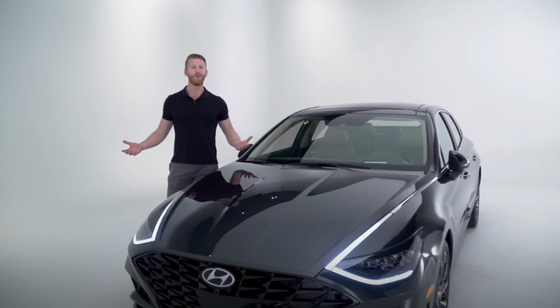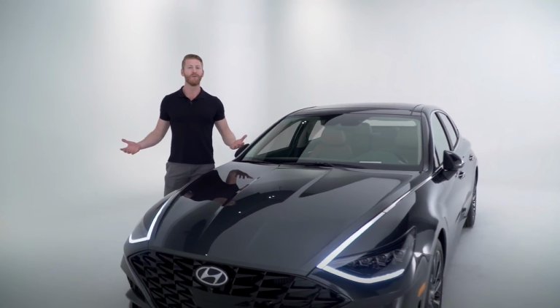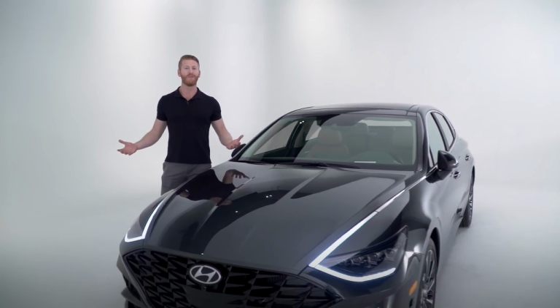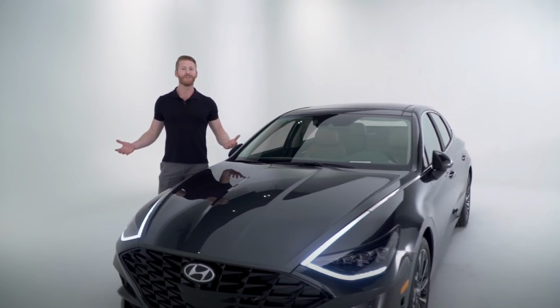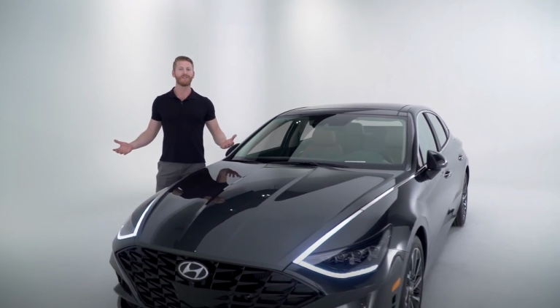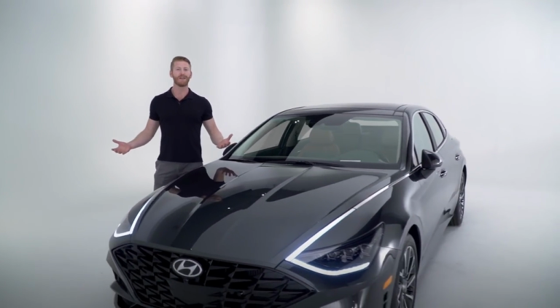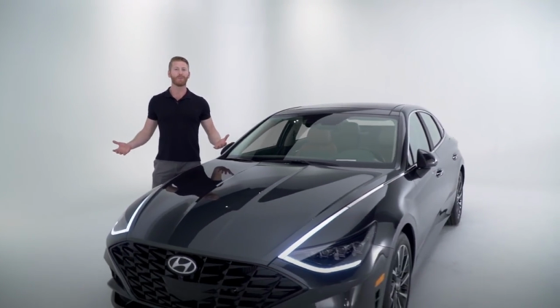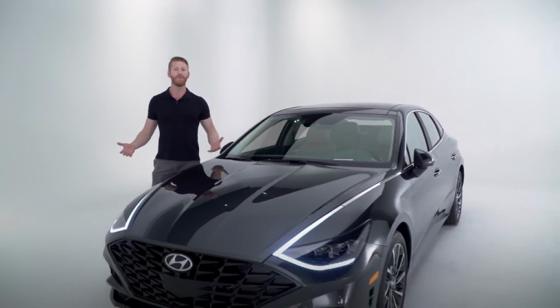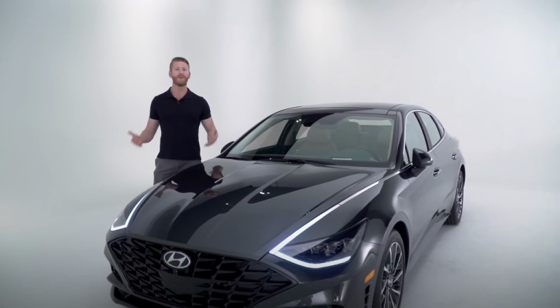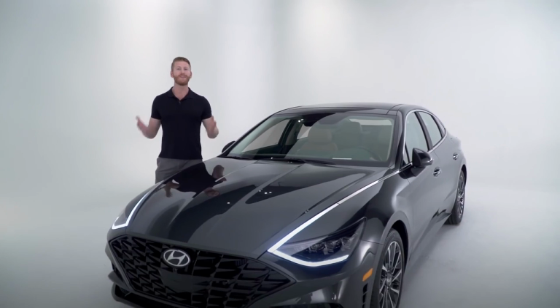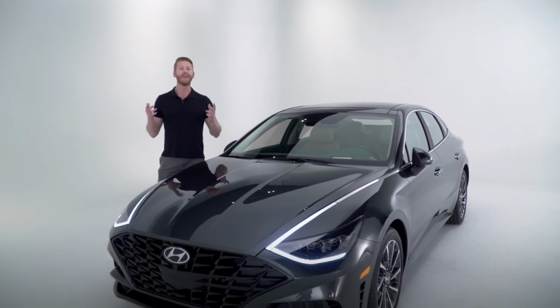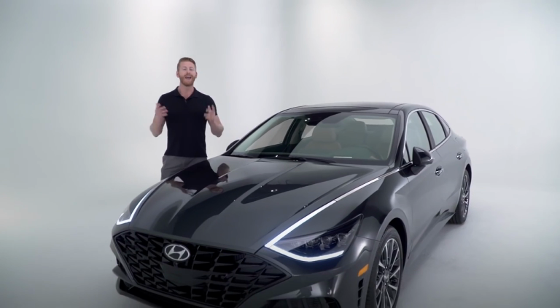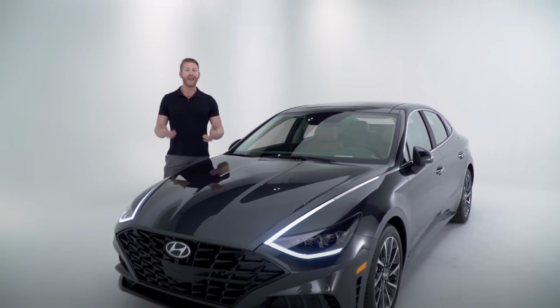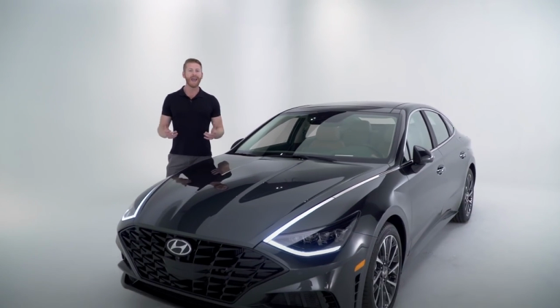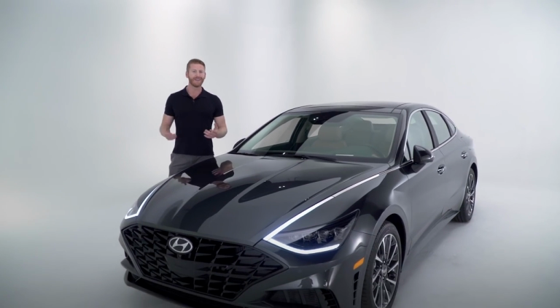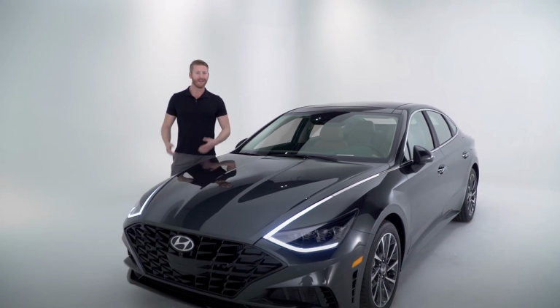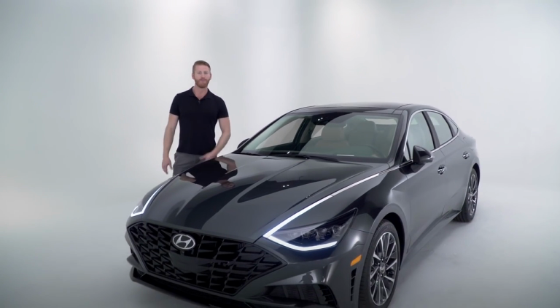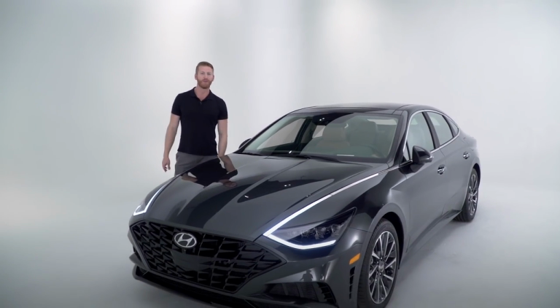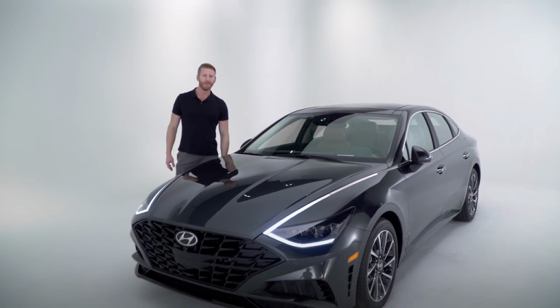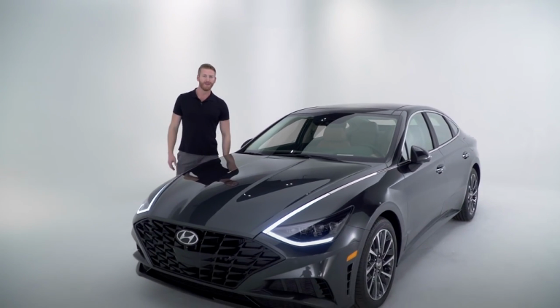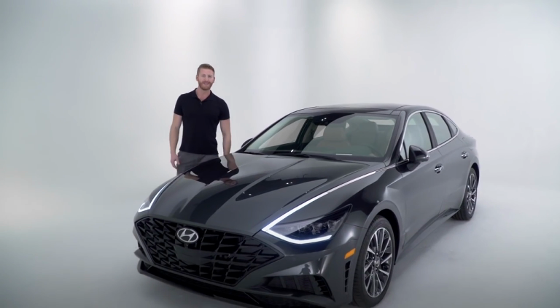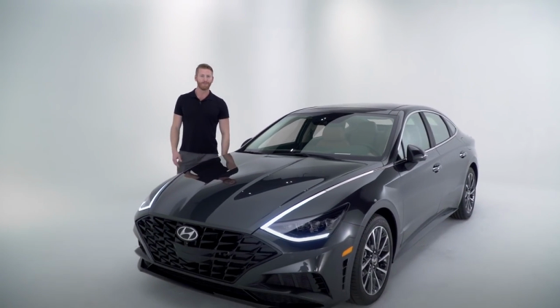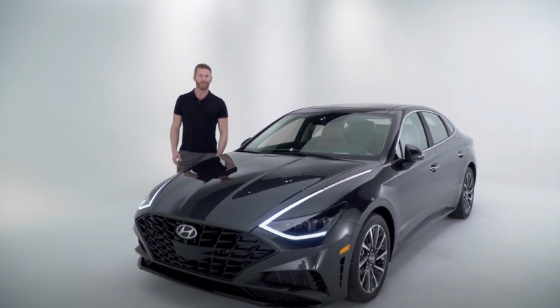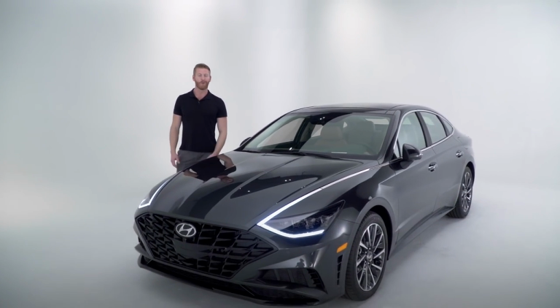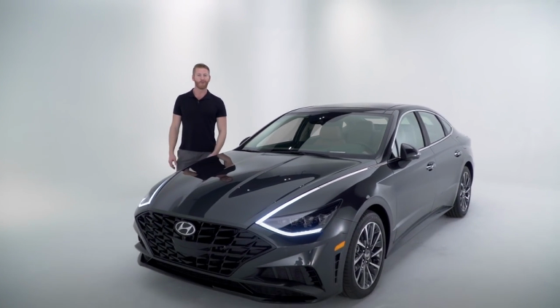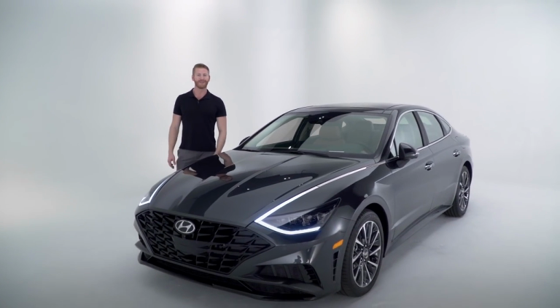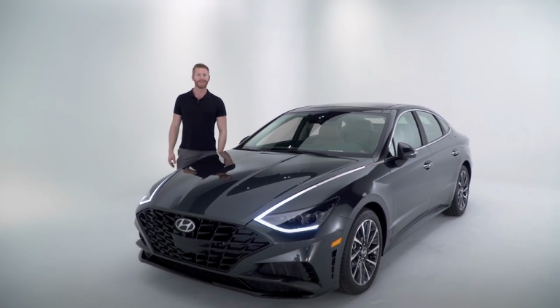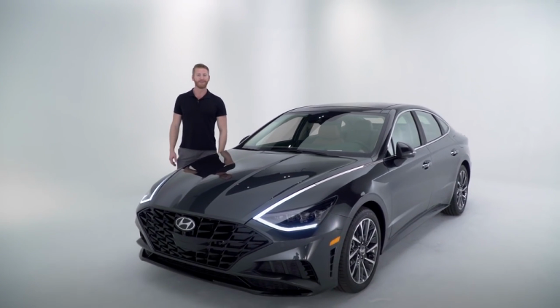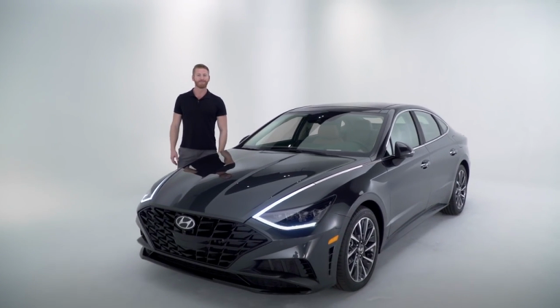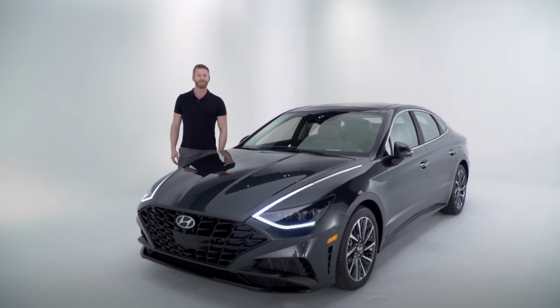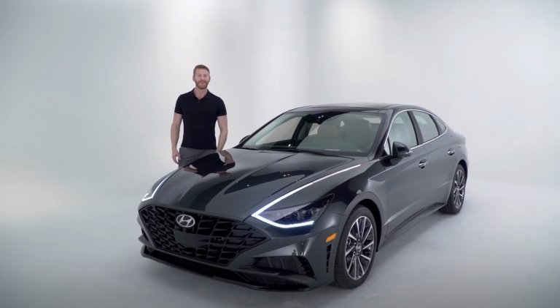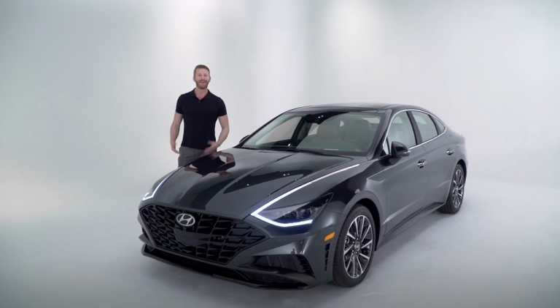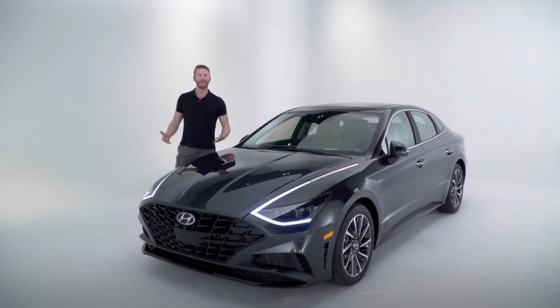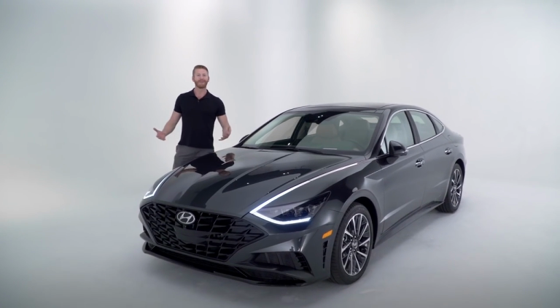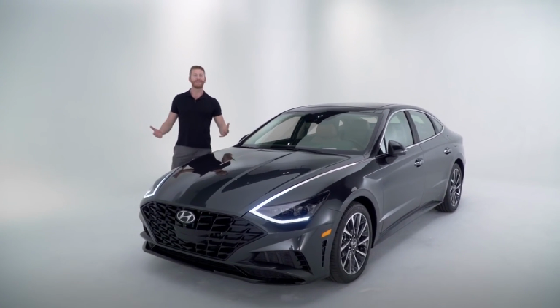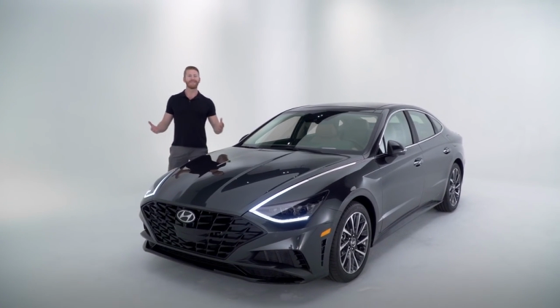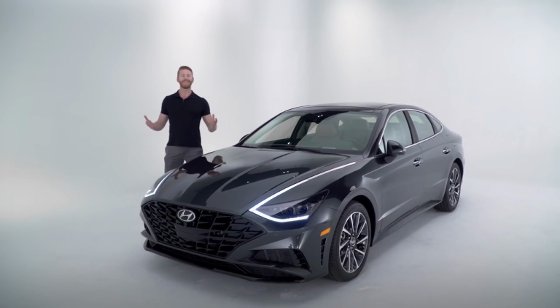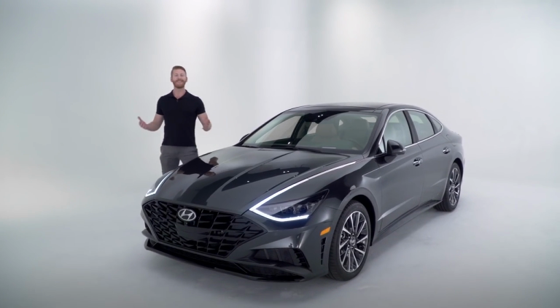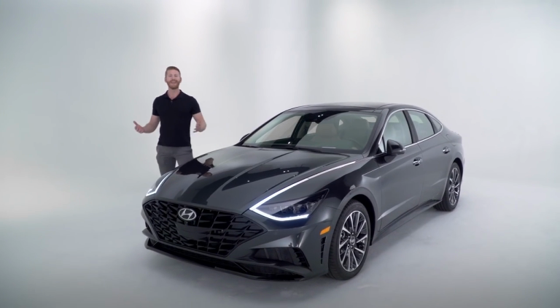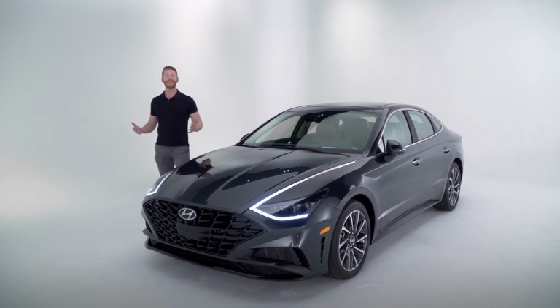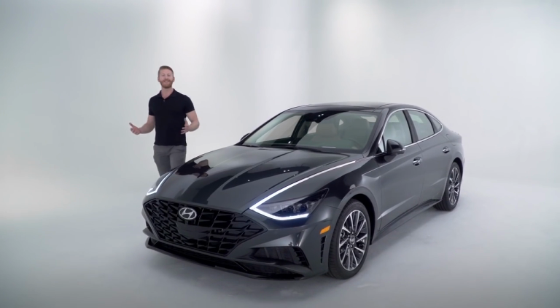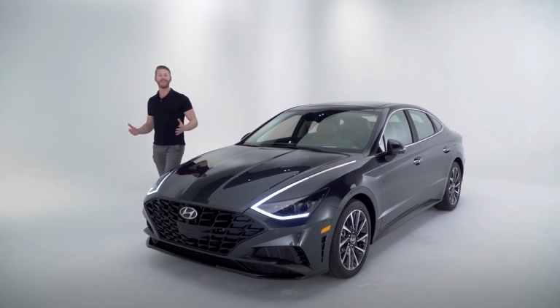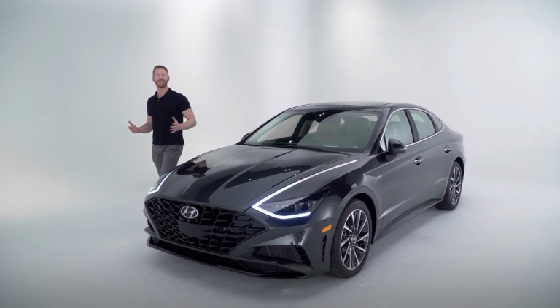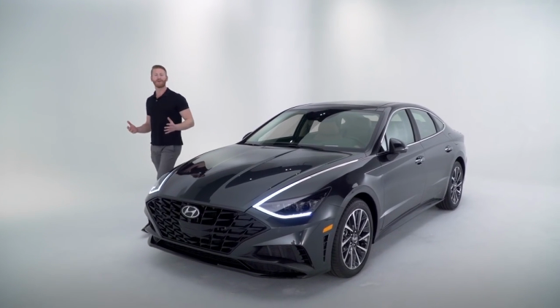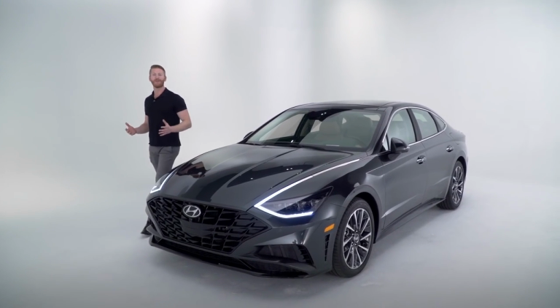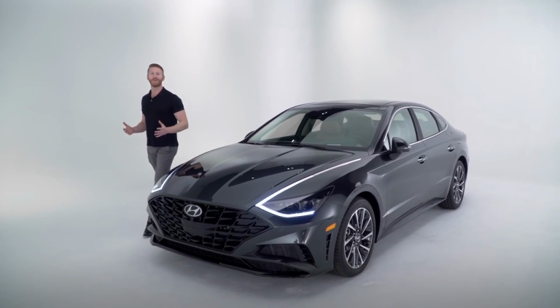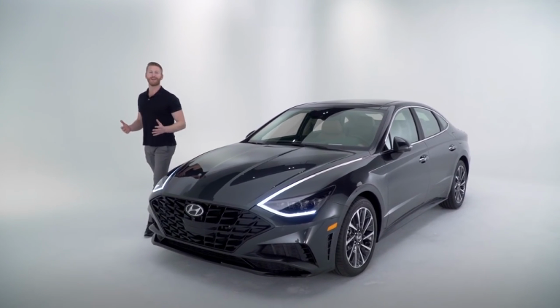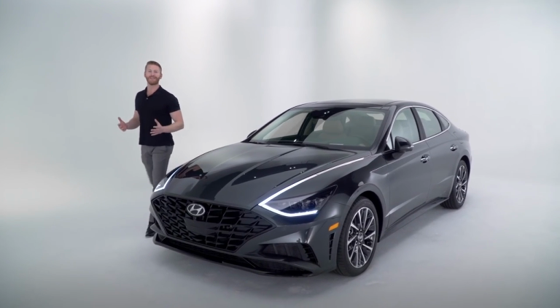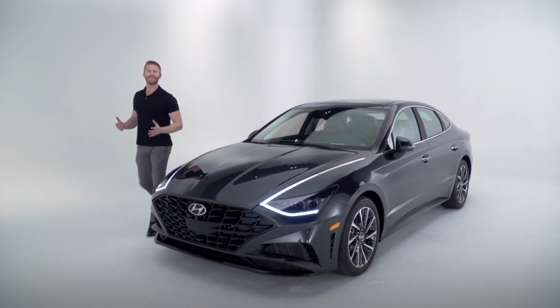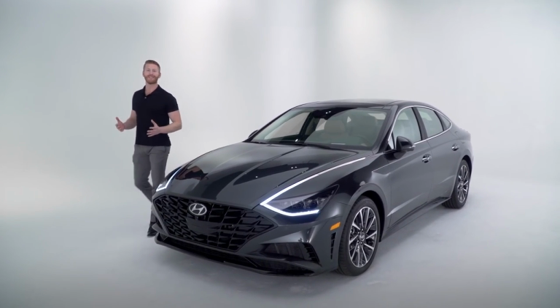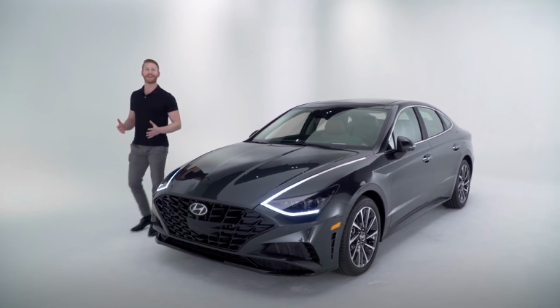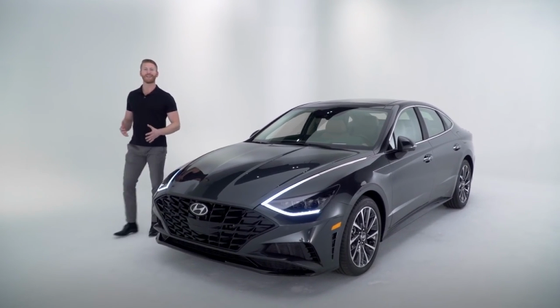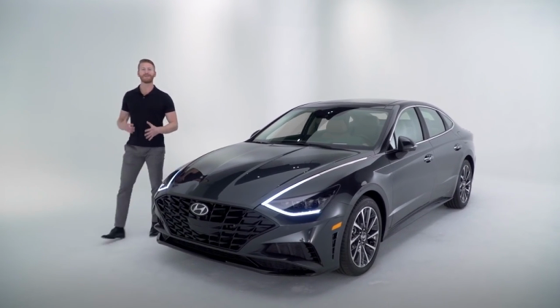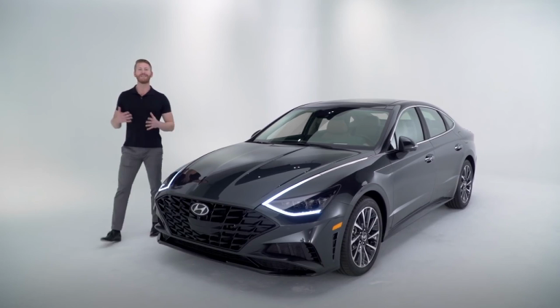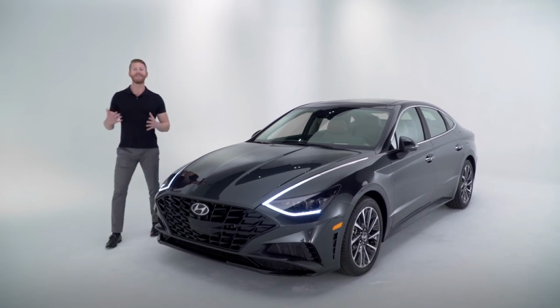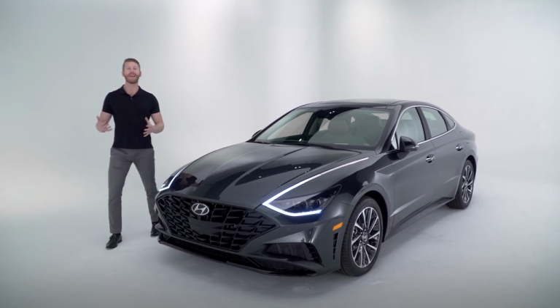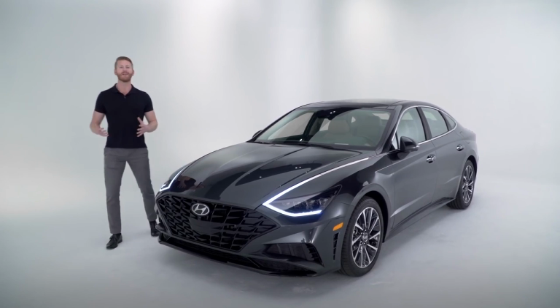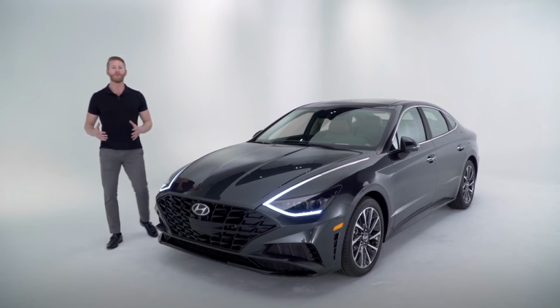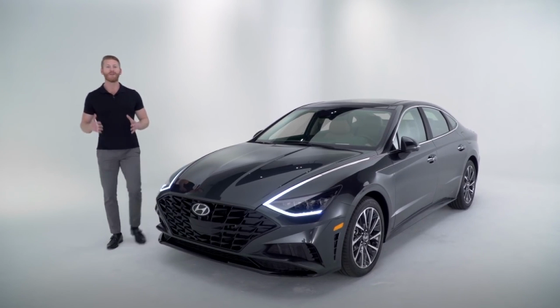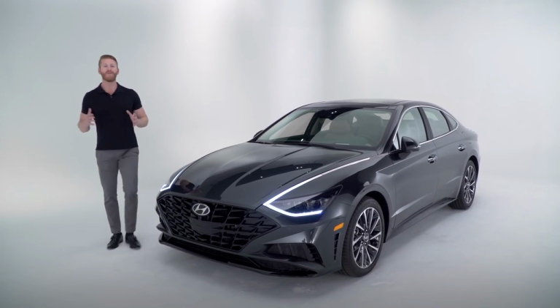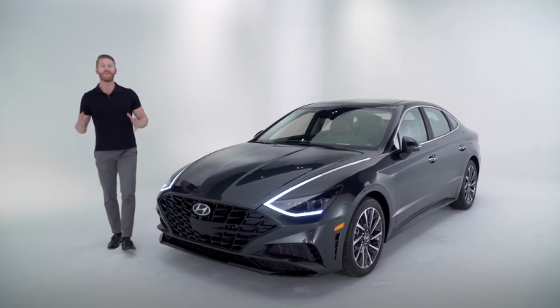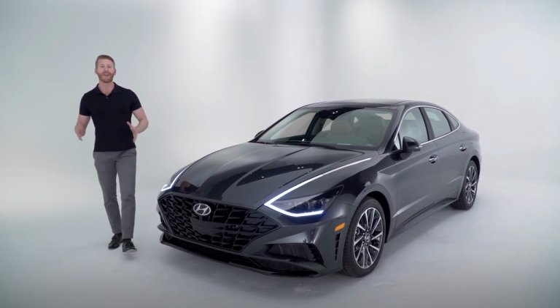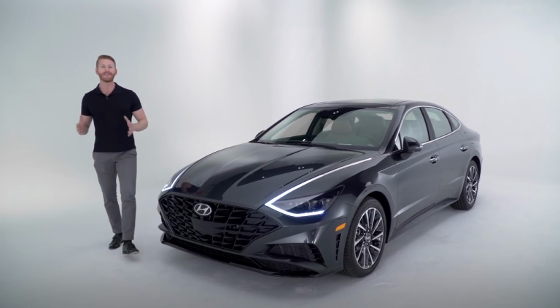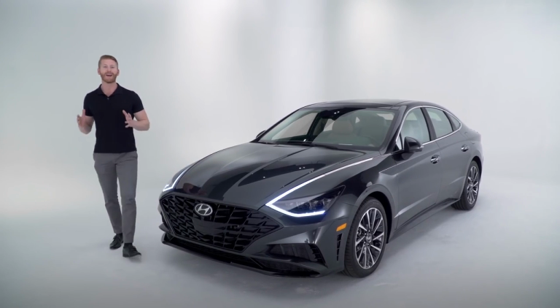This brand-new SmartStream technology in both the engine and transmission system leads to improvements in fuel efficiency and performance.